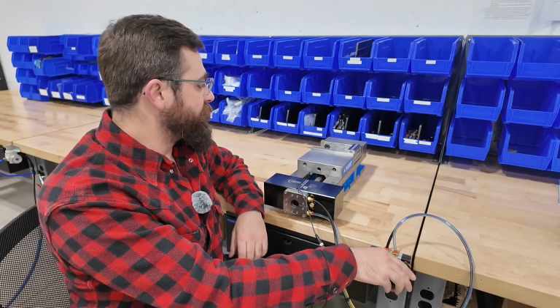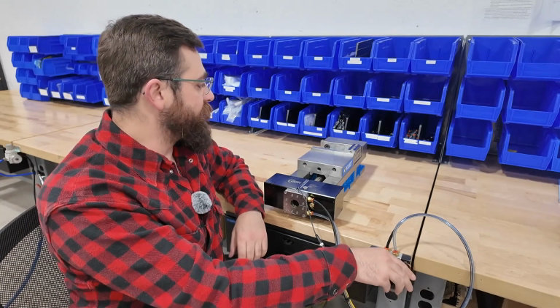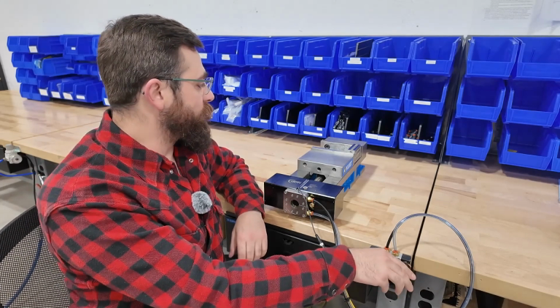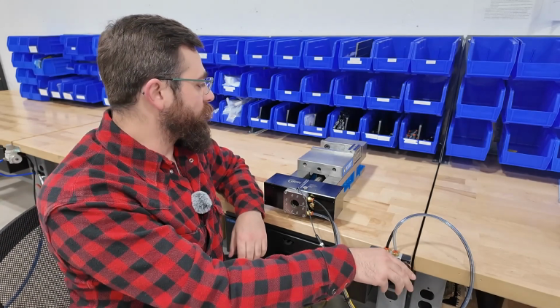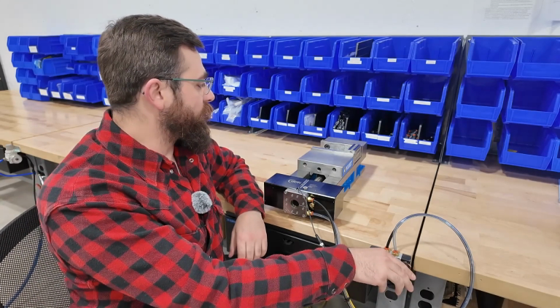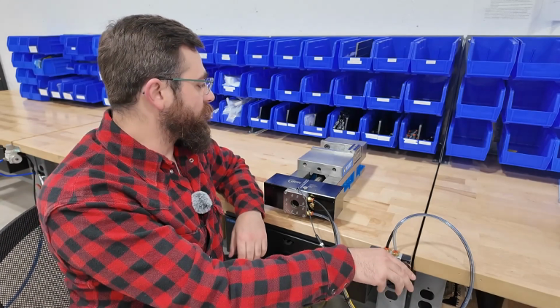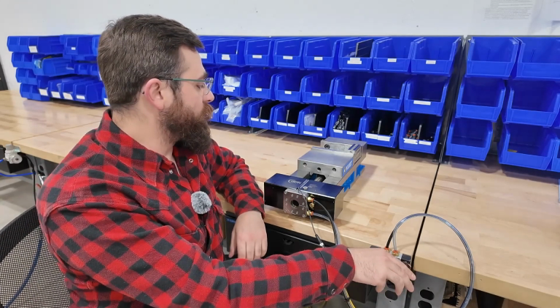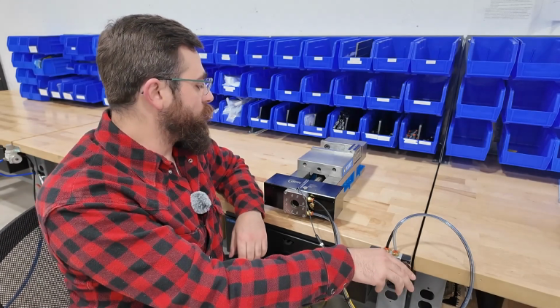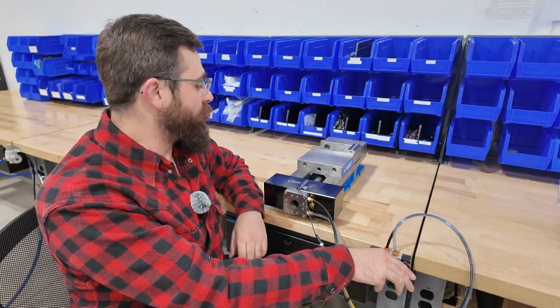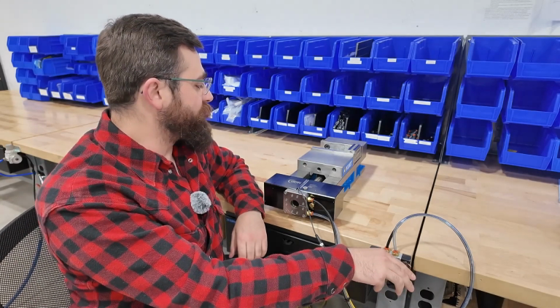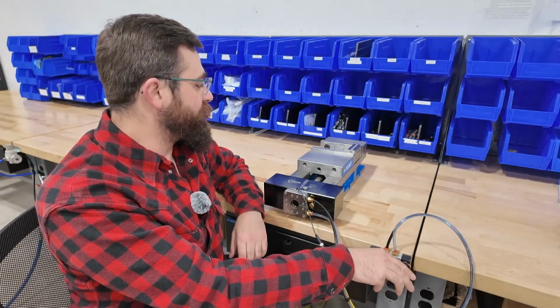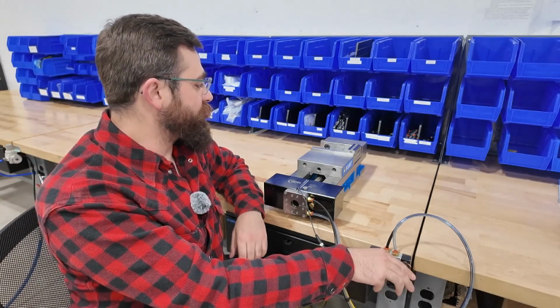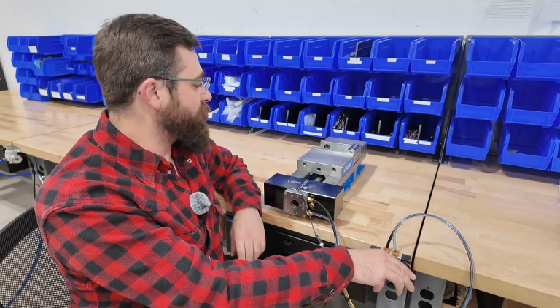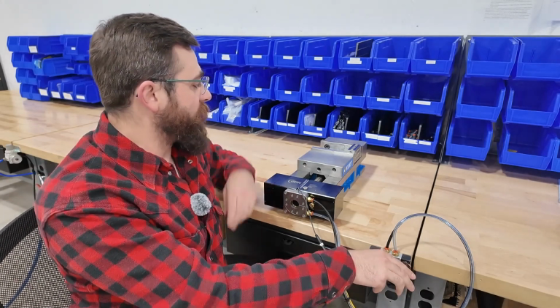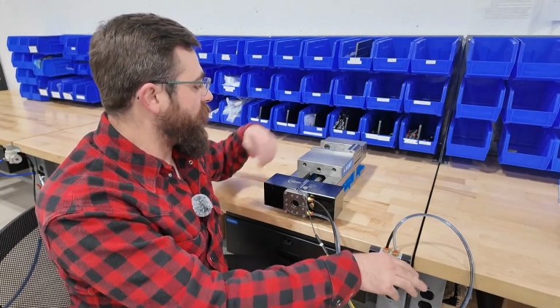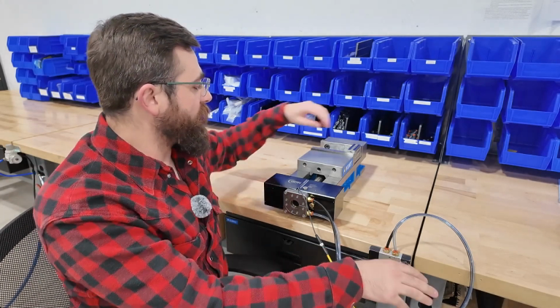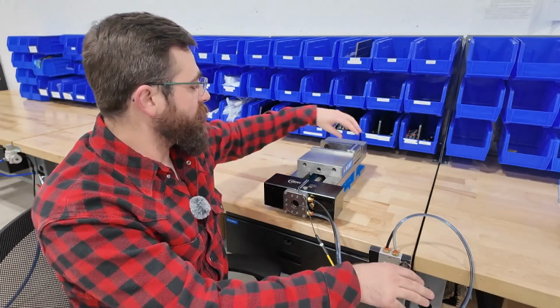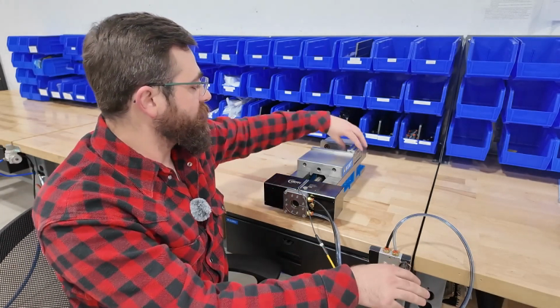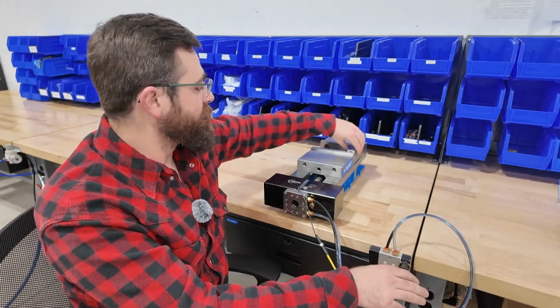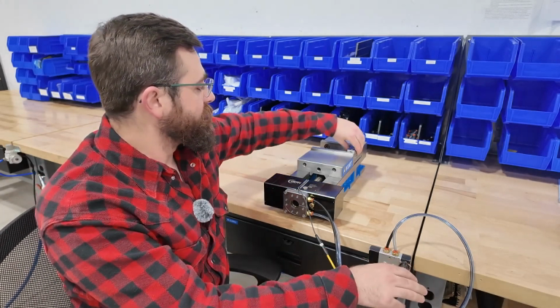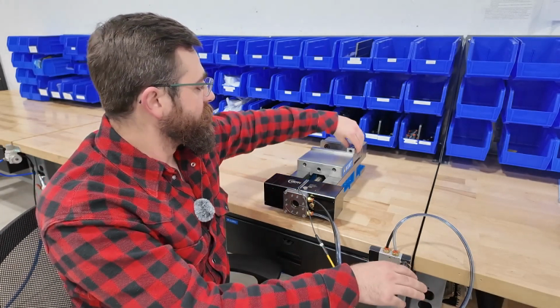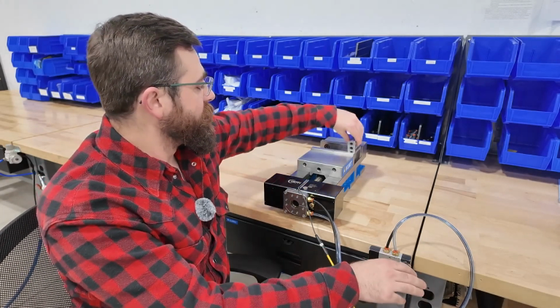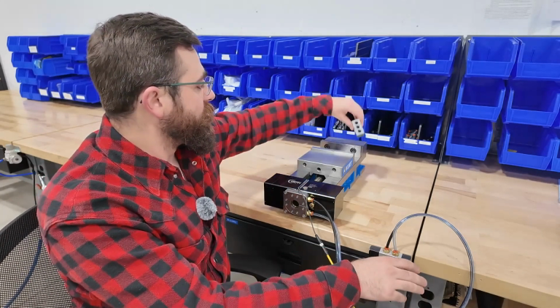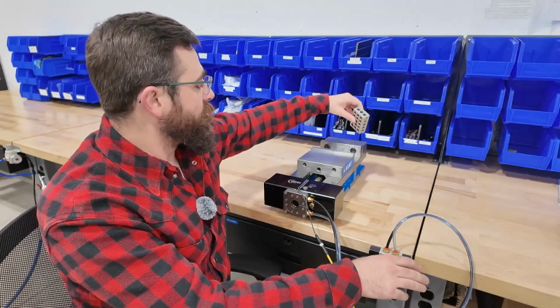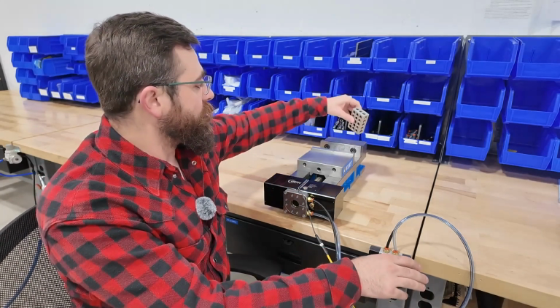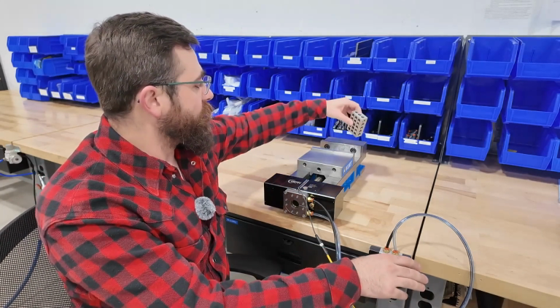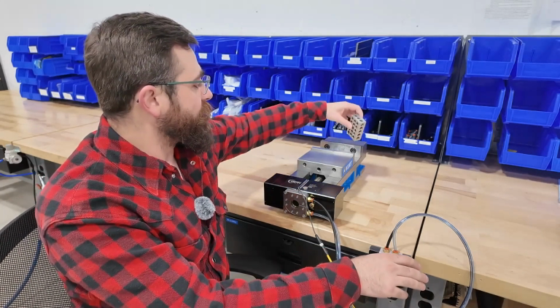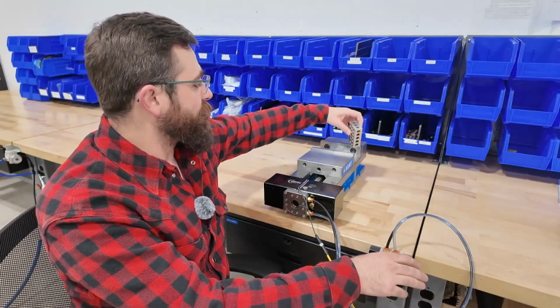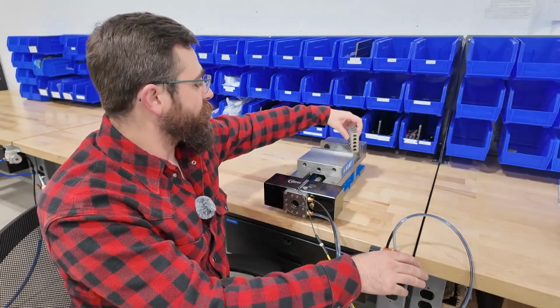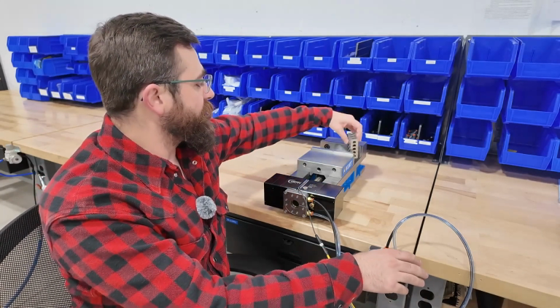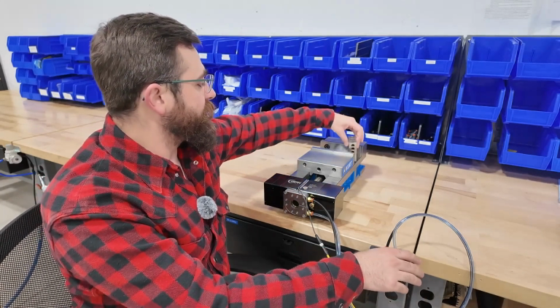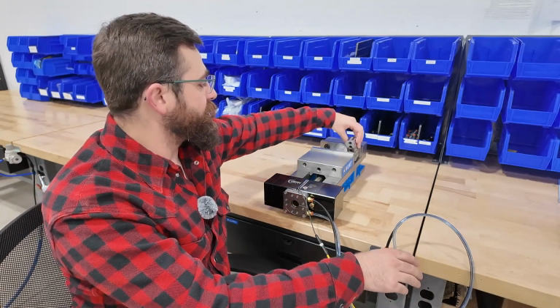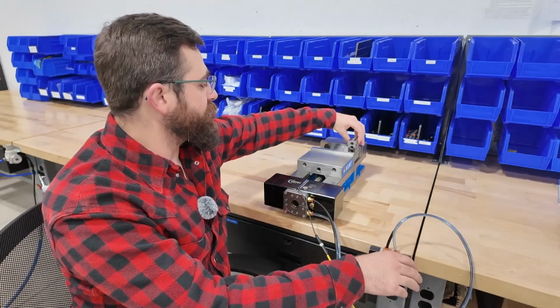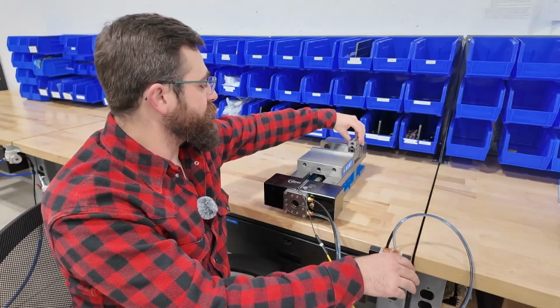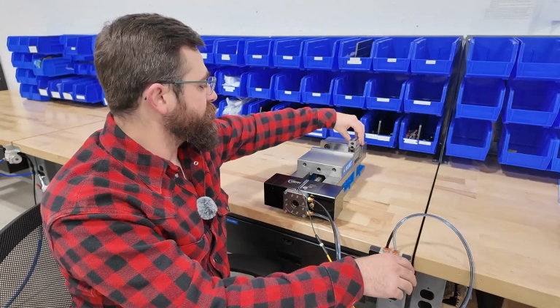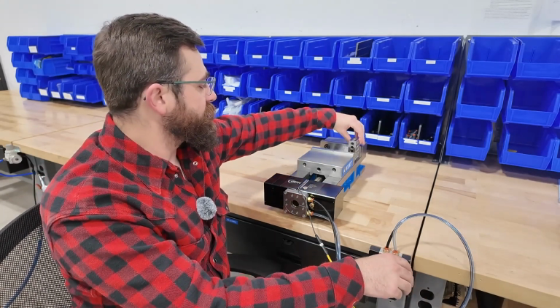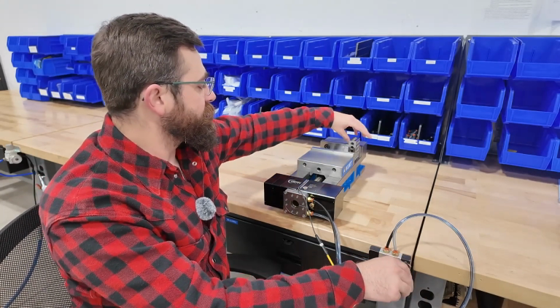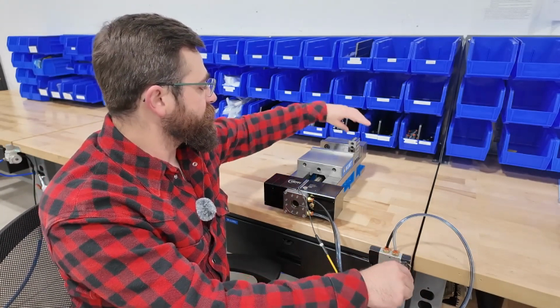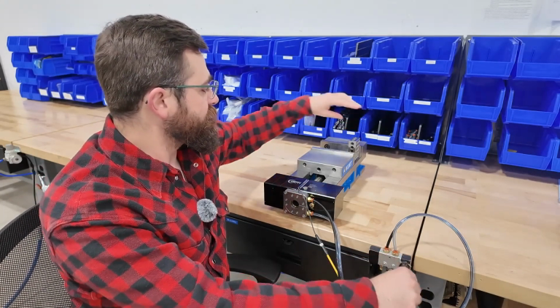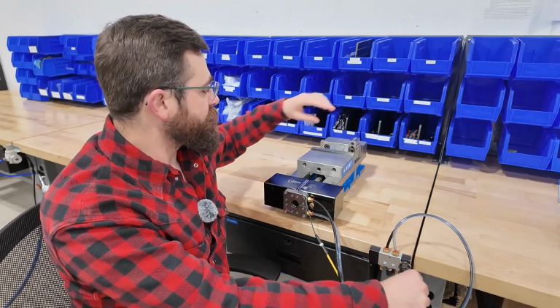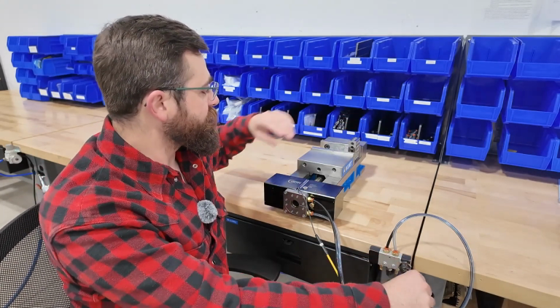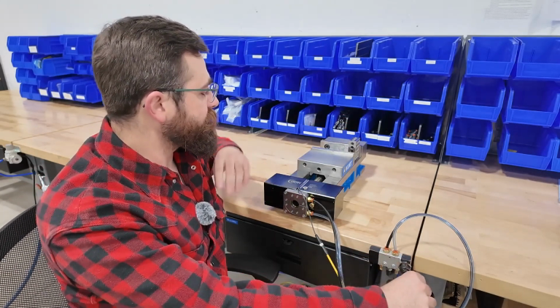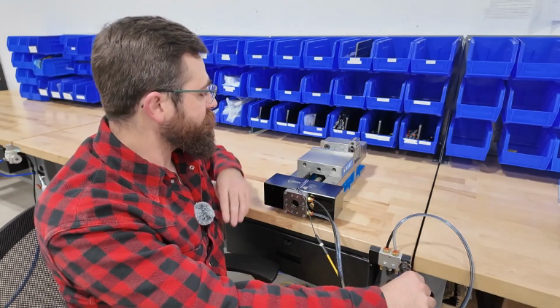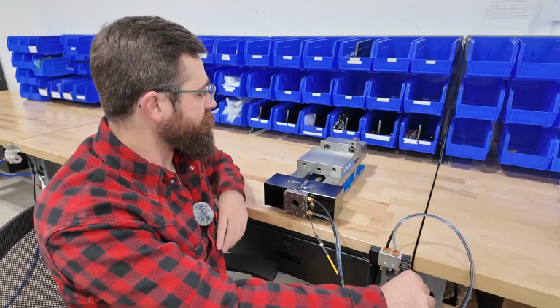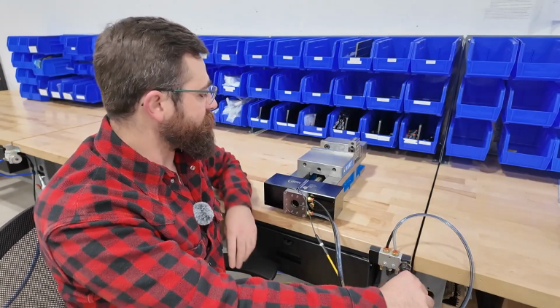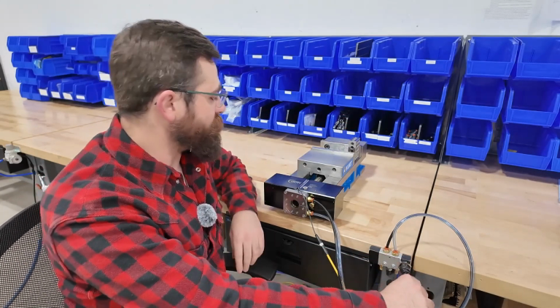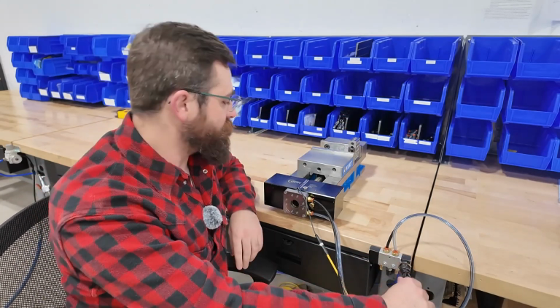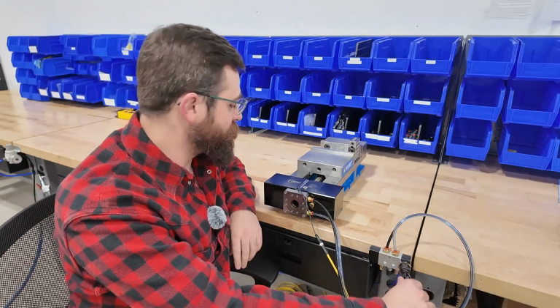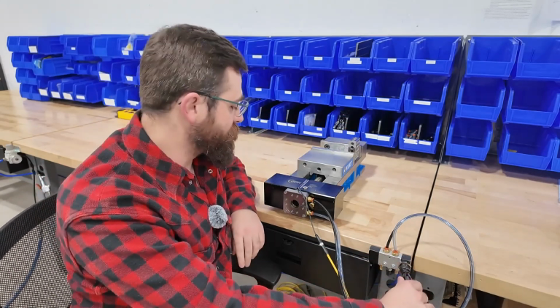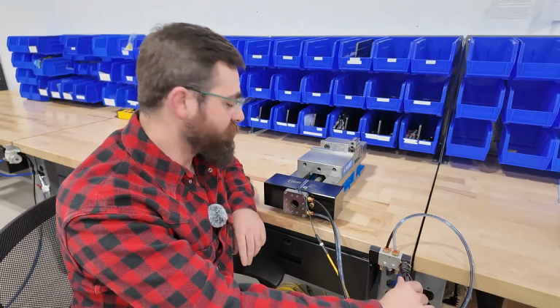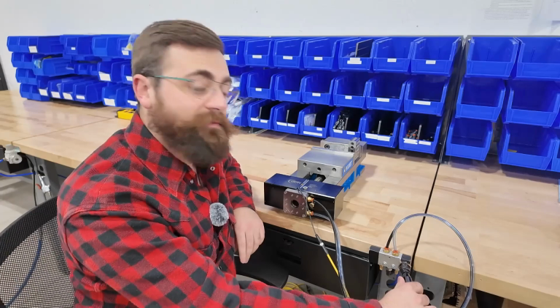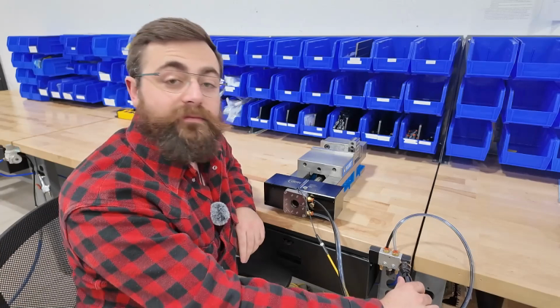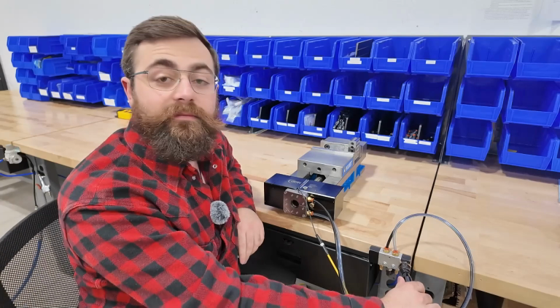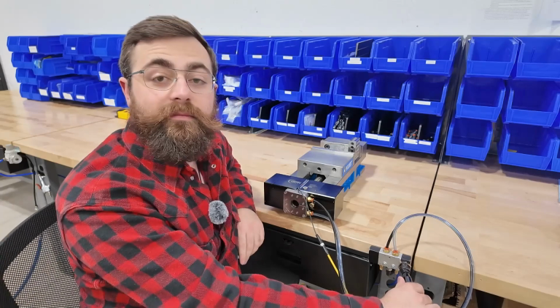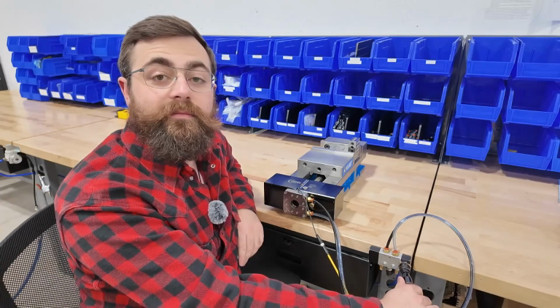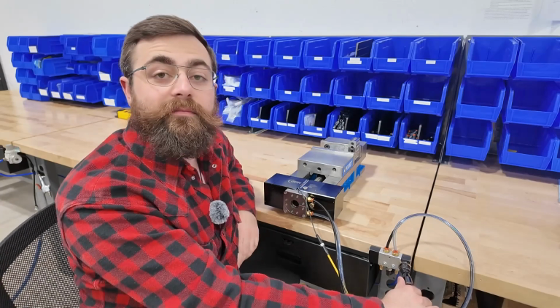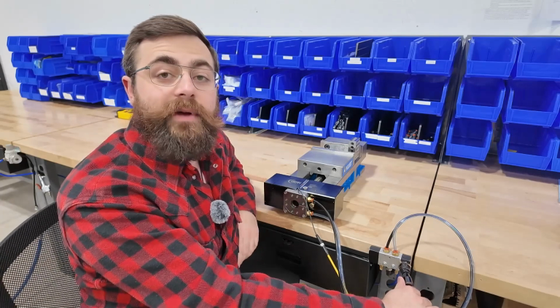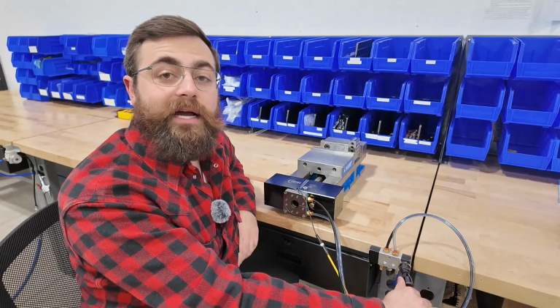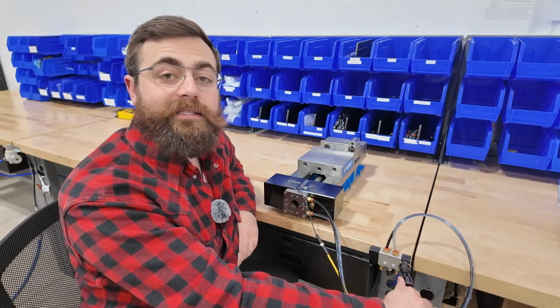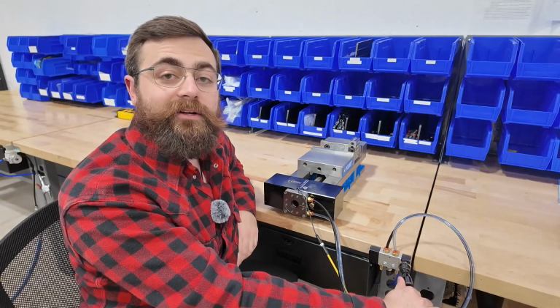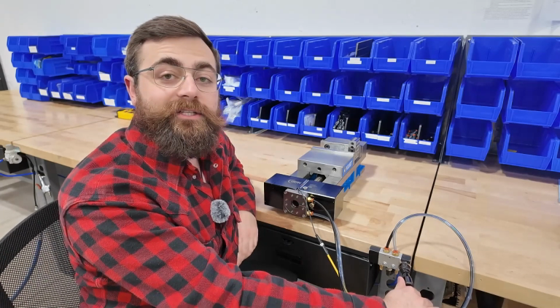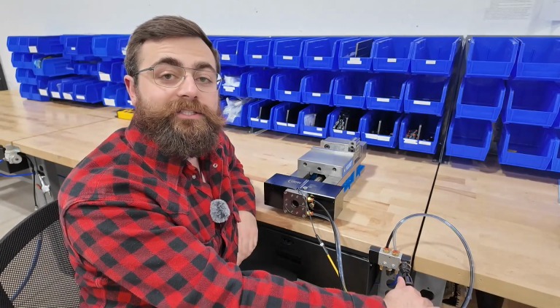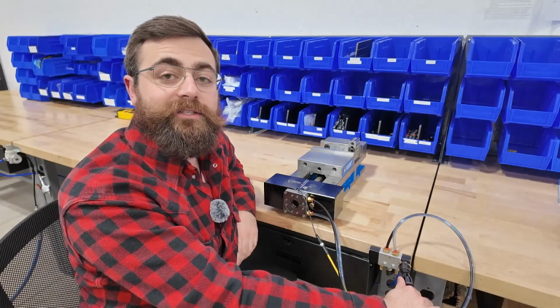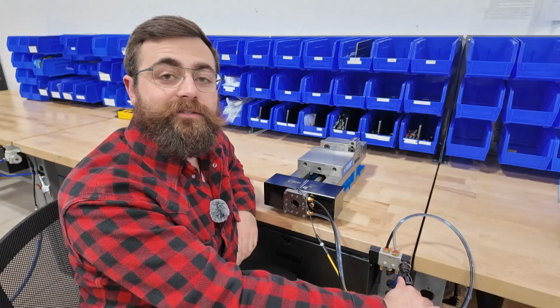Here we're on a 1-2-3 block. We go from 3 inches back down to 2.